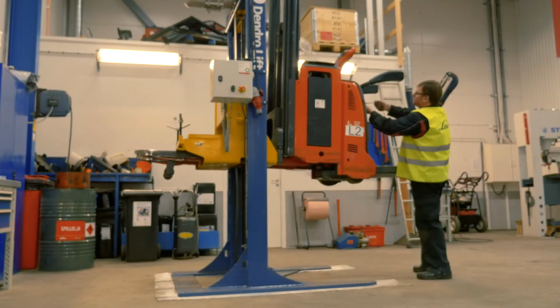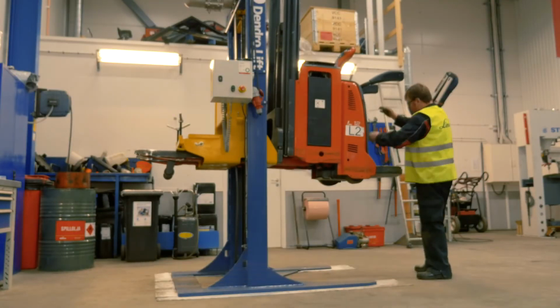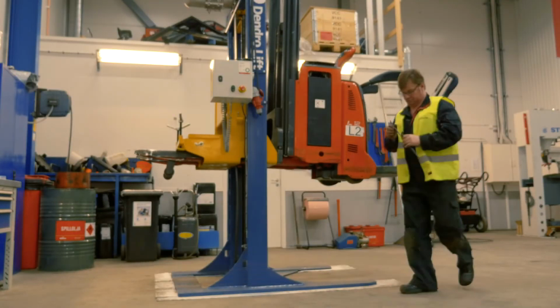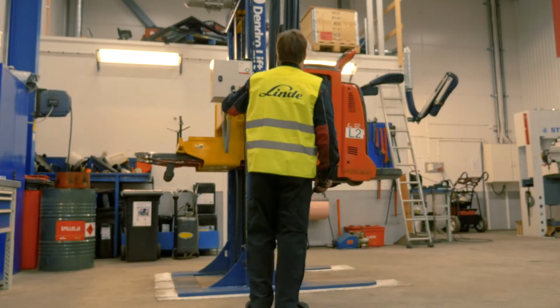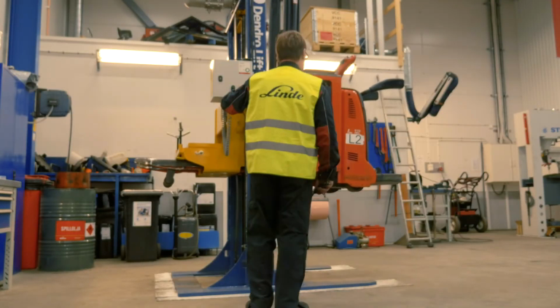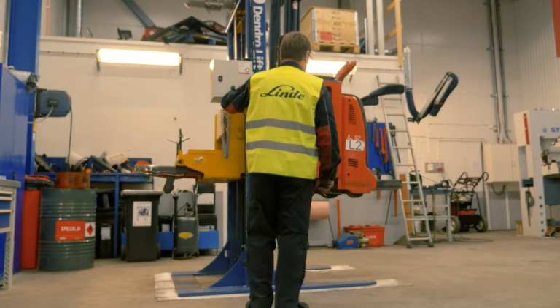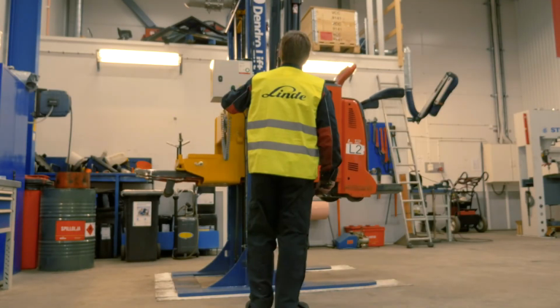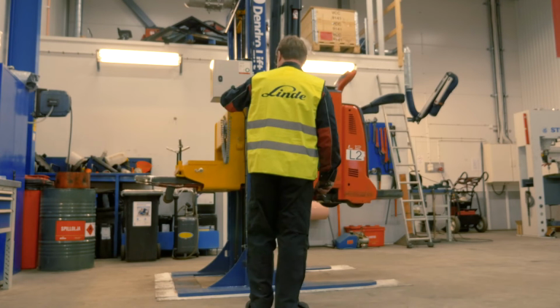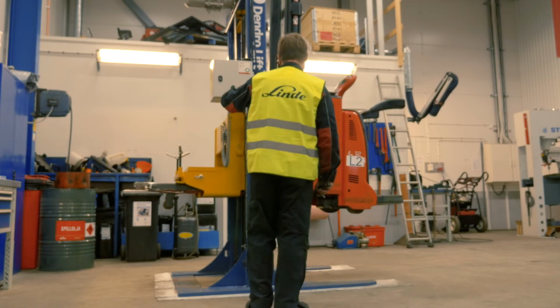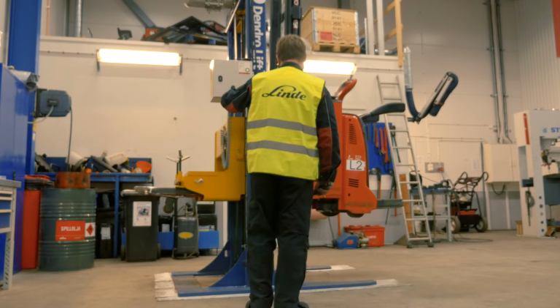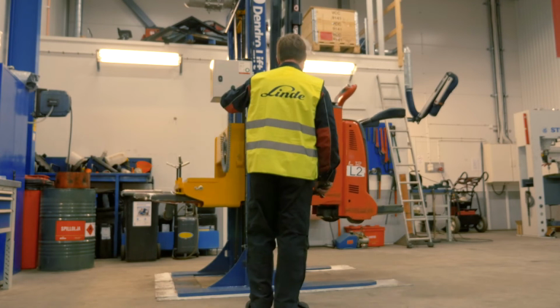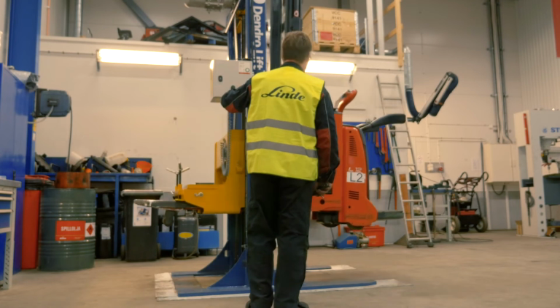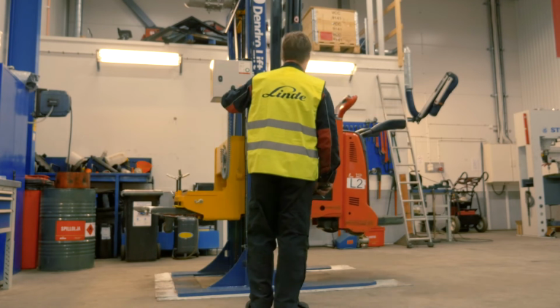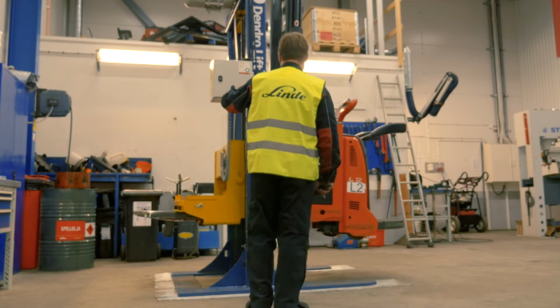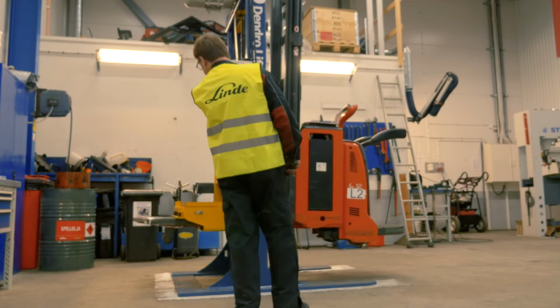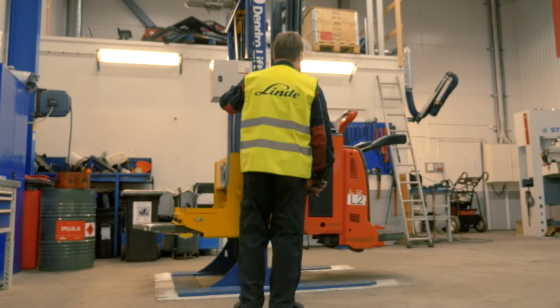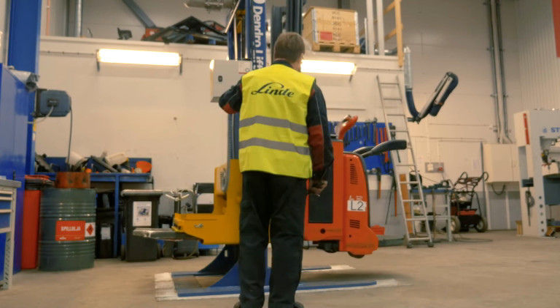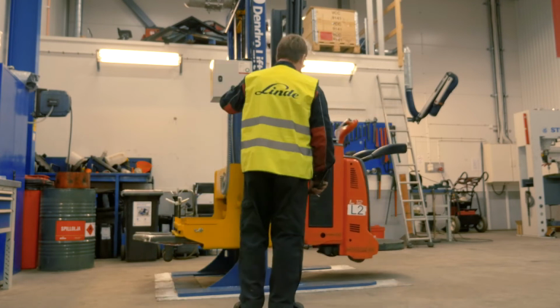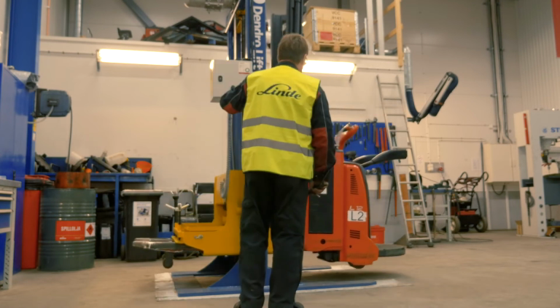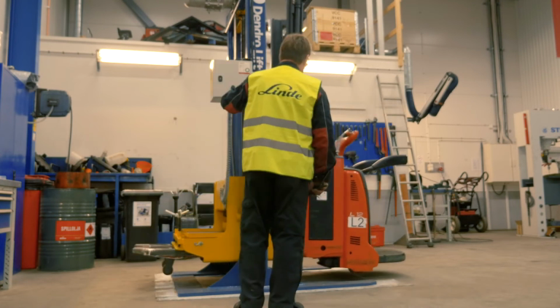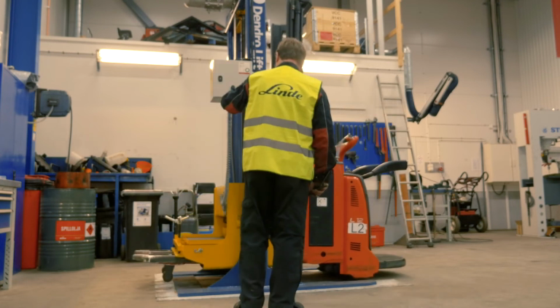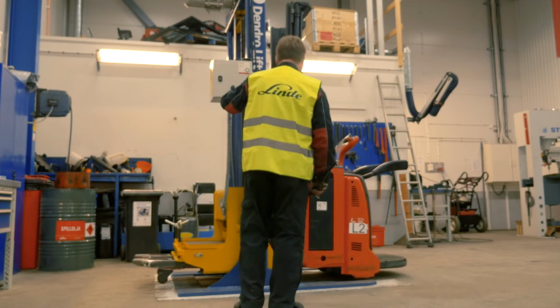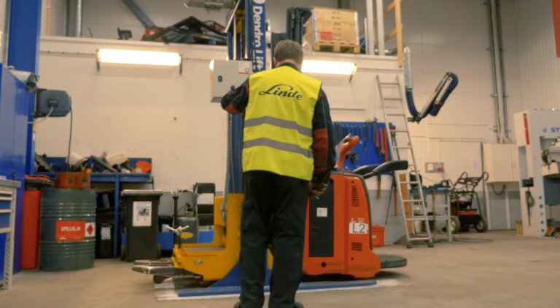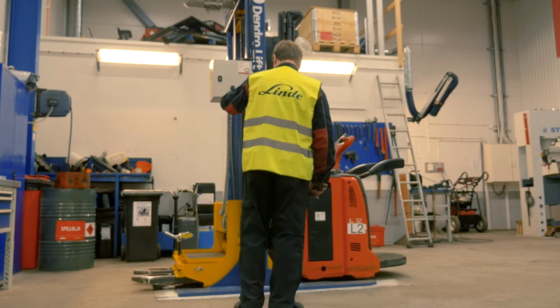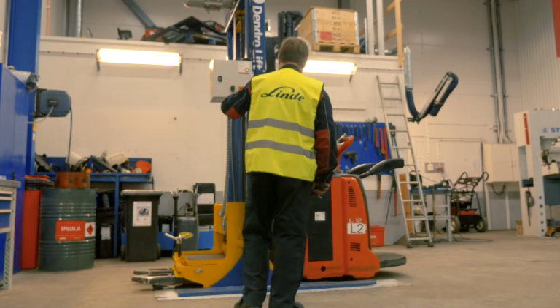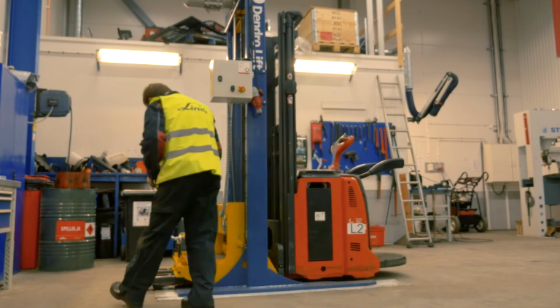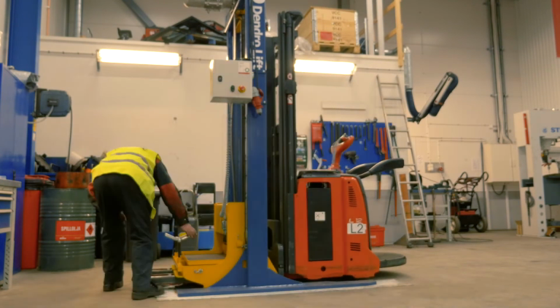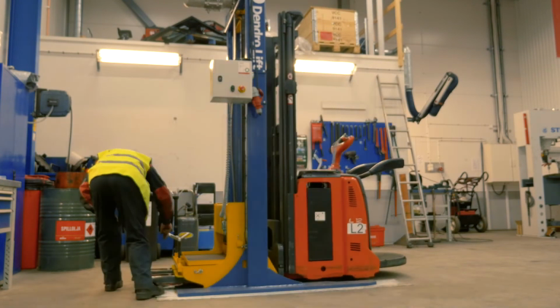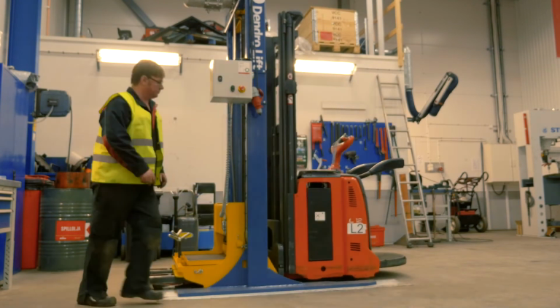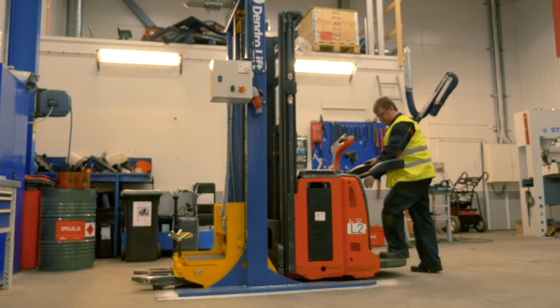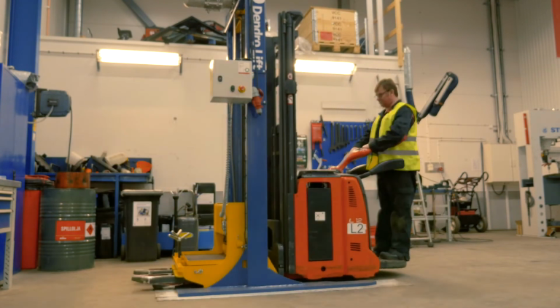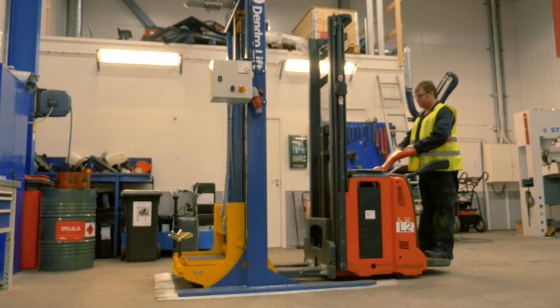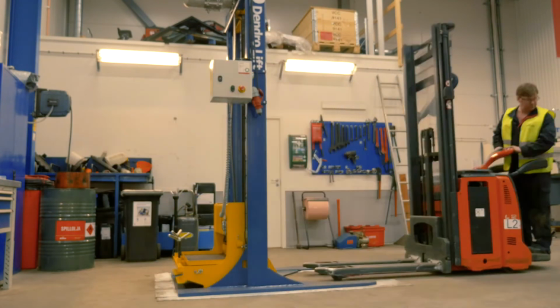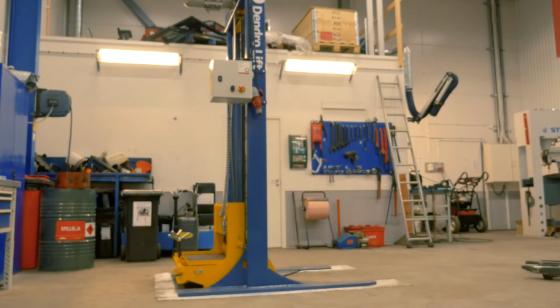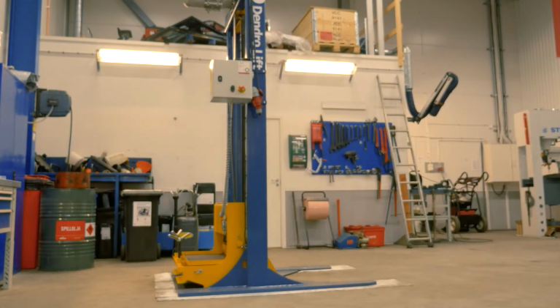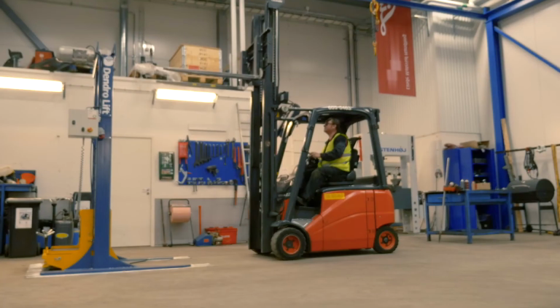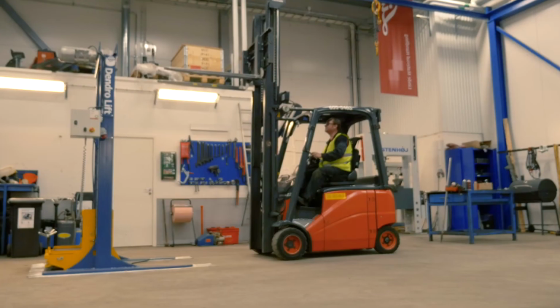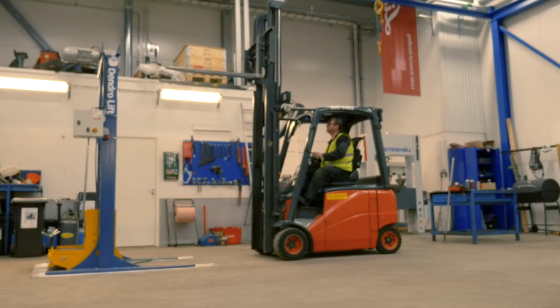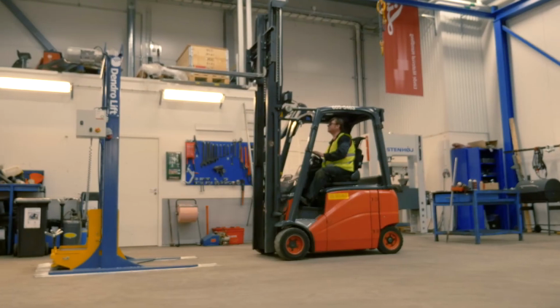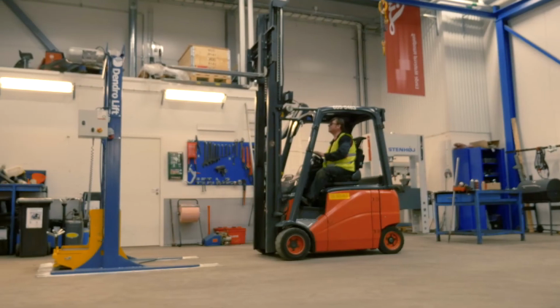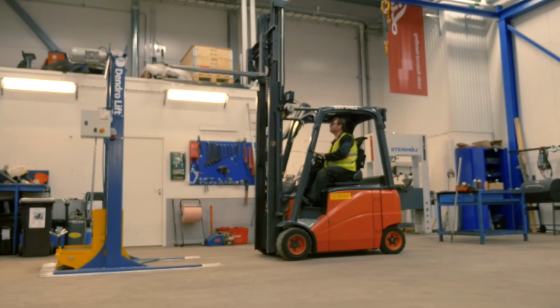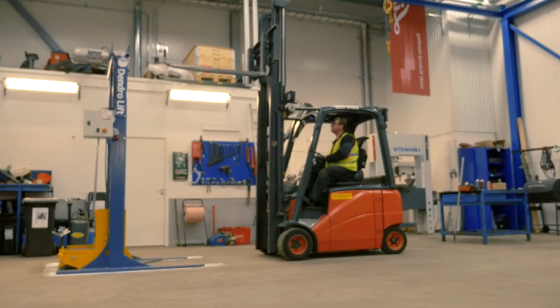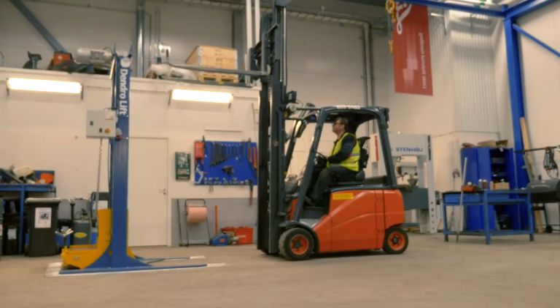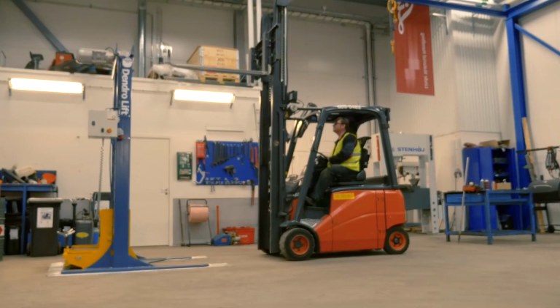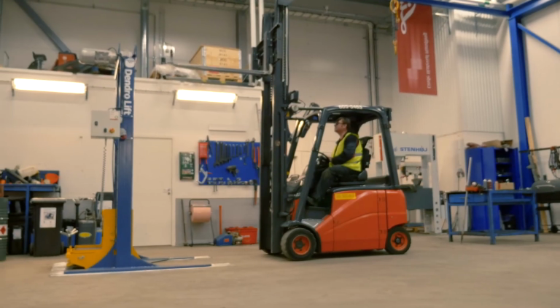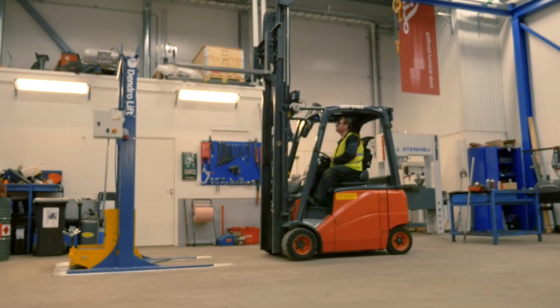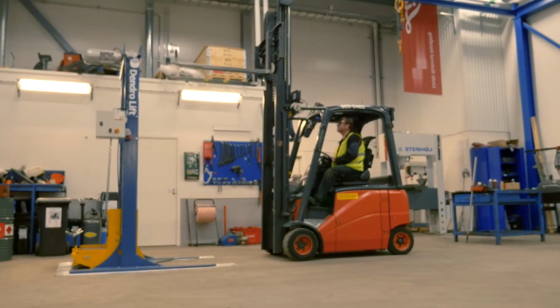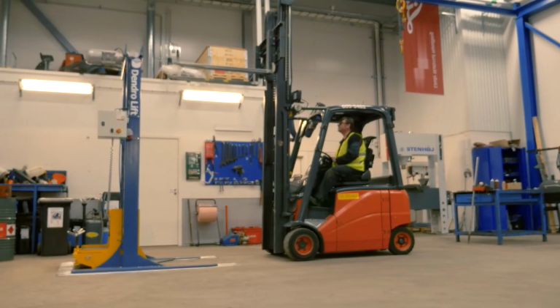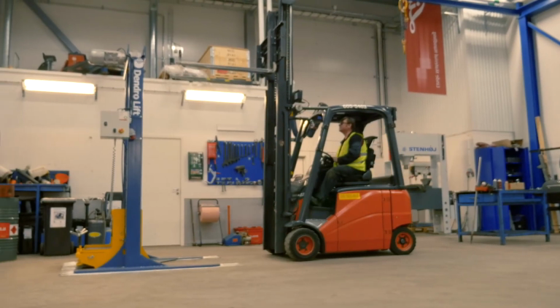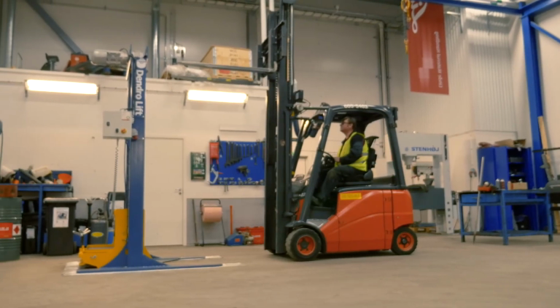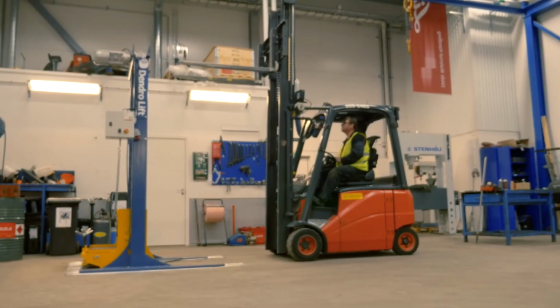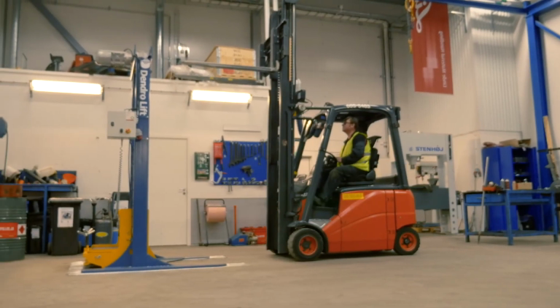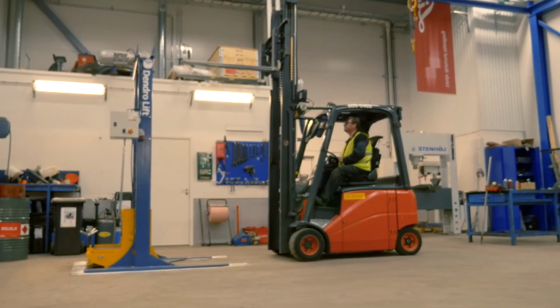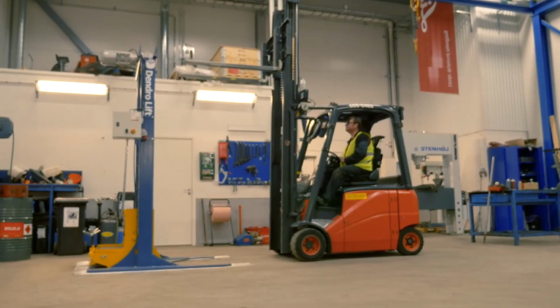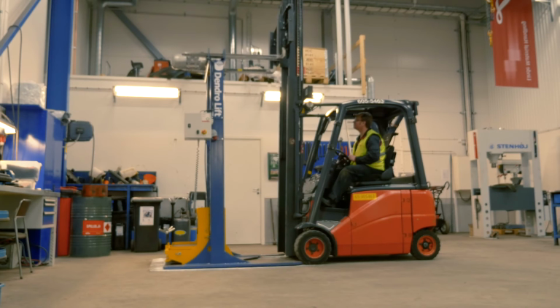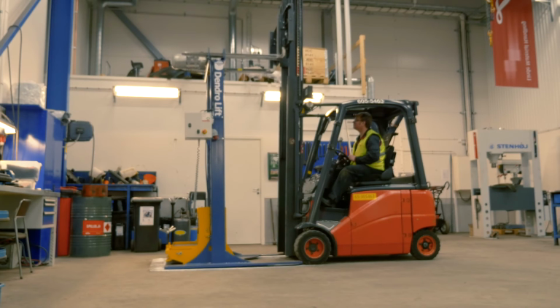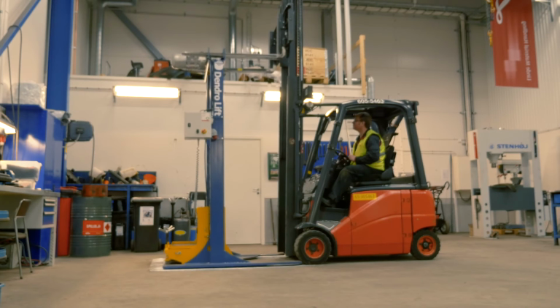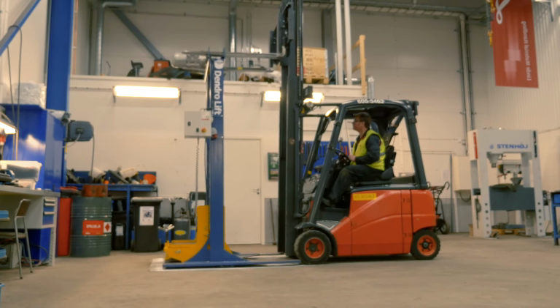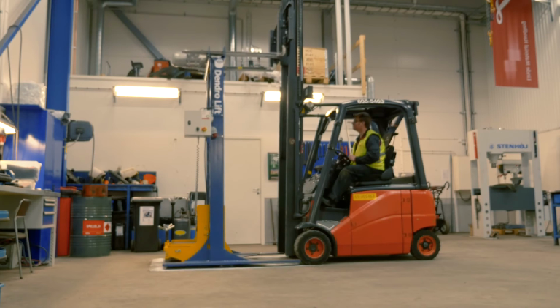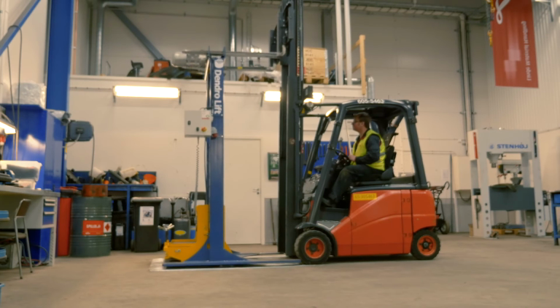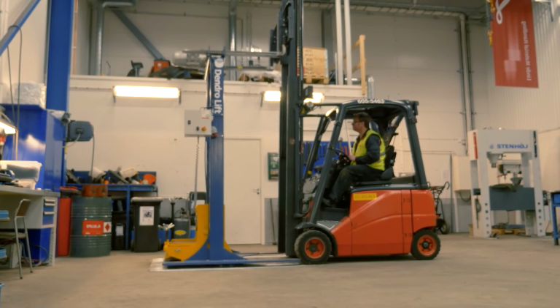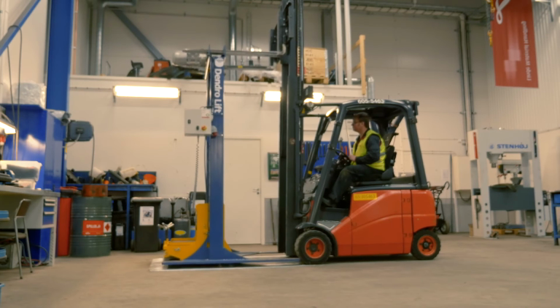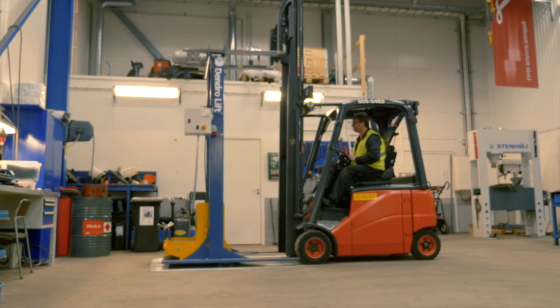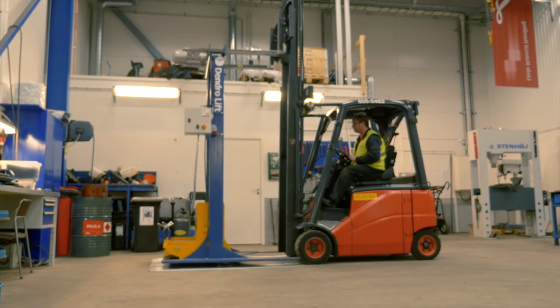Dendrolift SS2 doesn't need to be installed. And with a forklift you can easily move it in a matter of minutes.